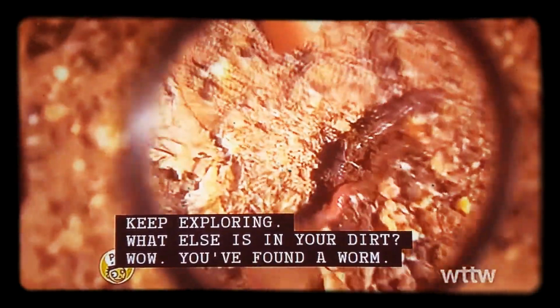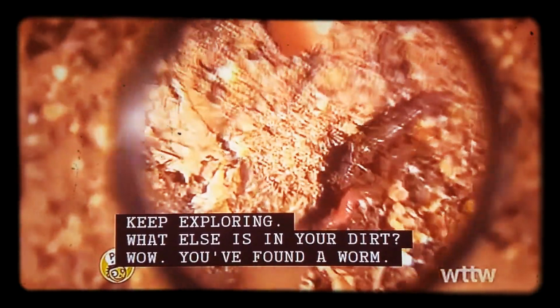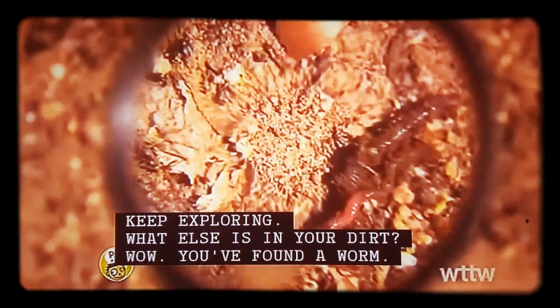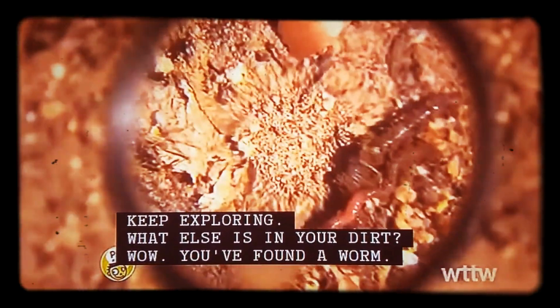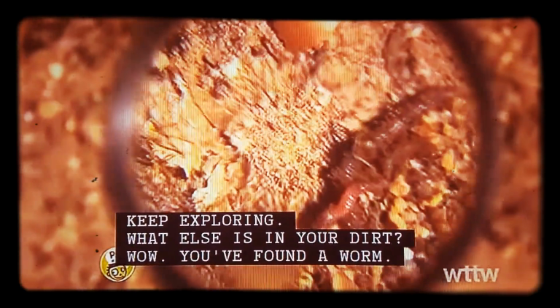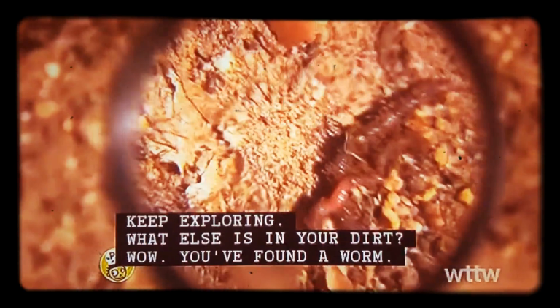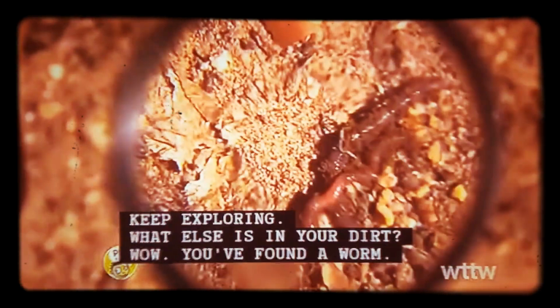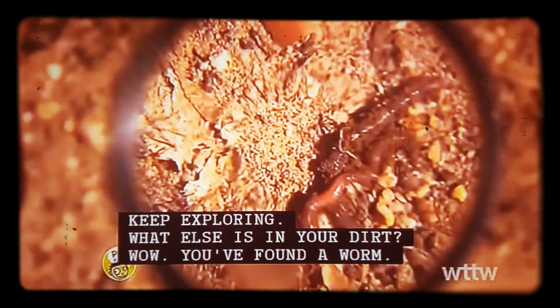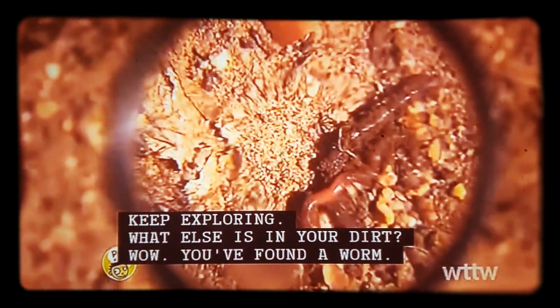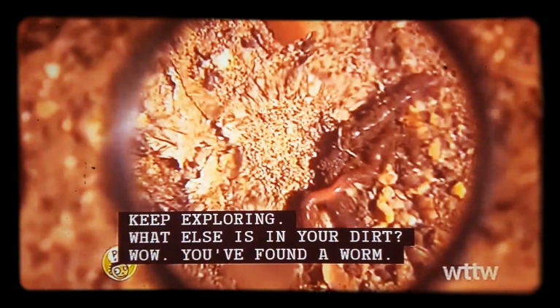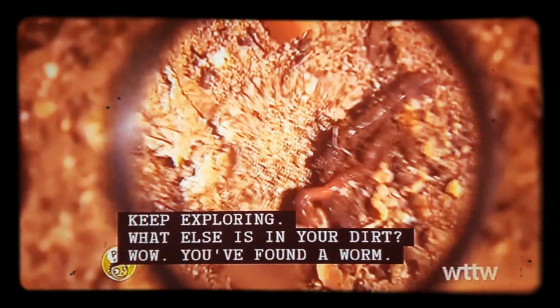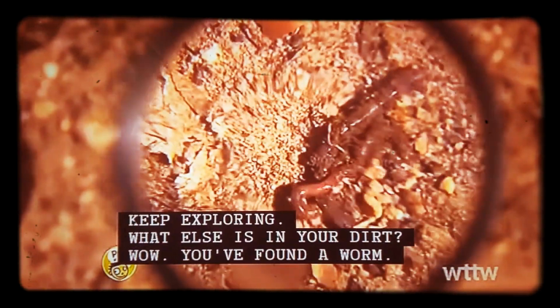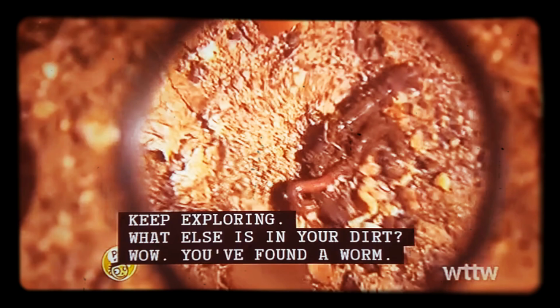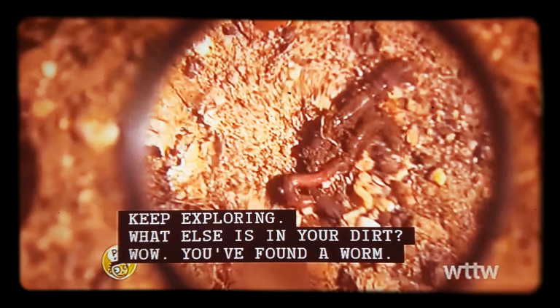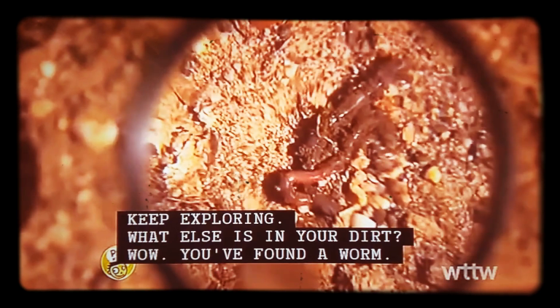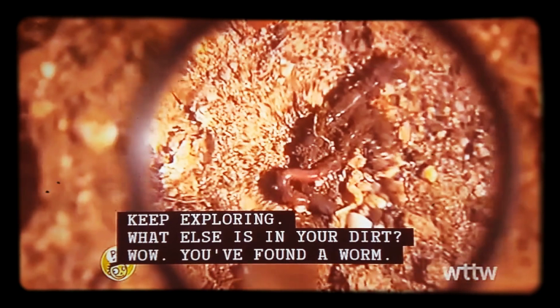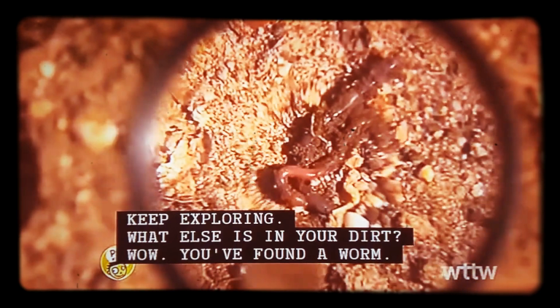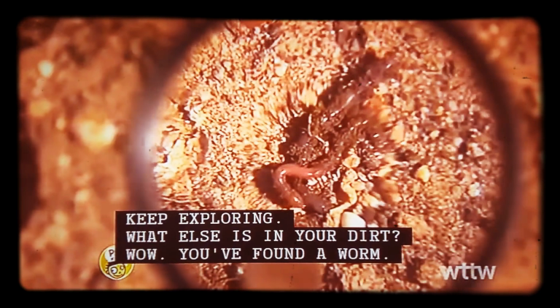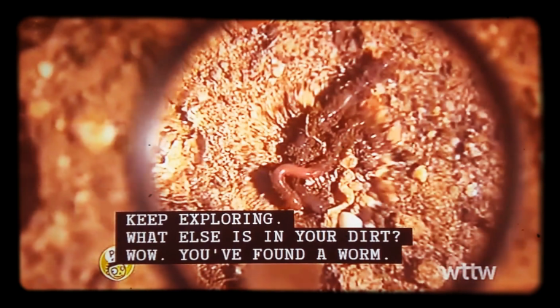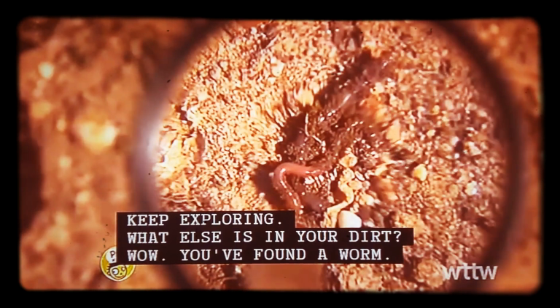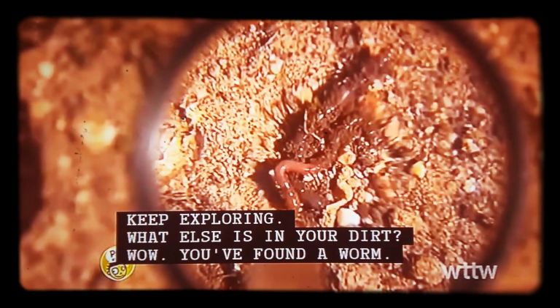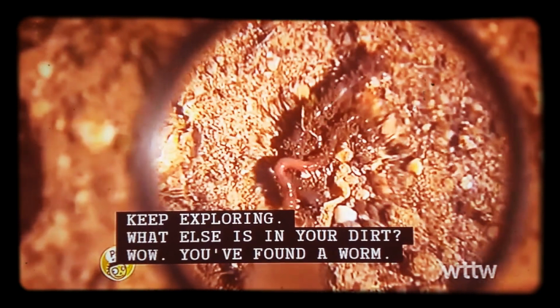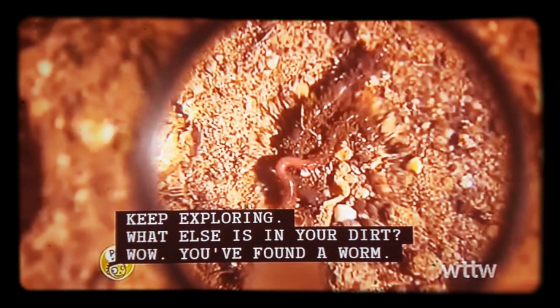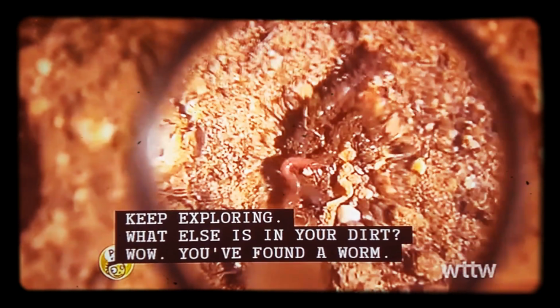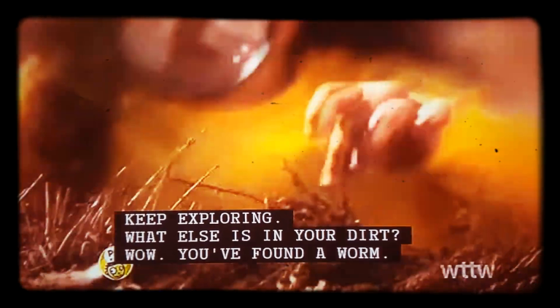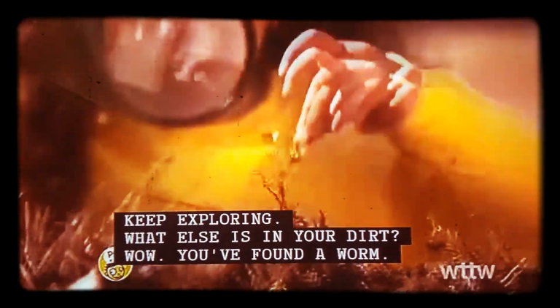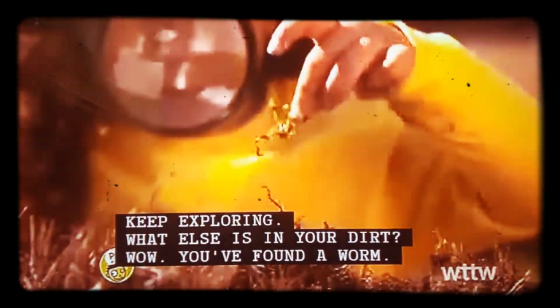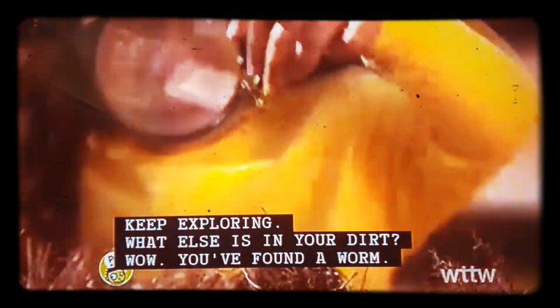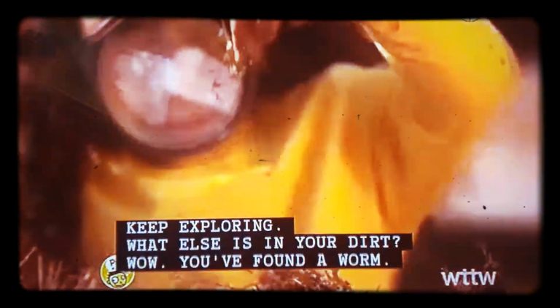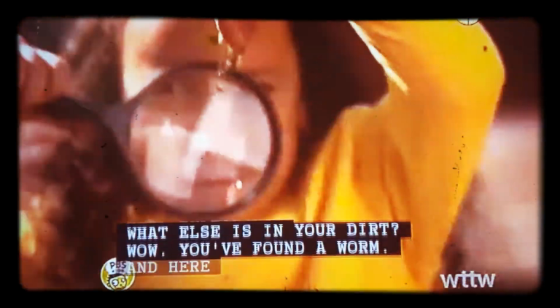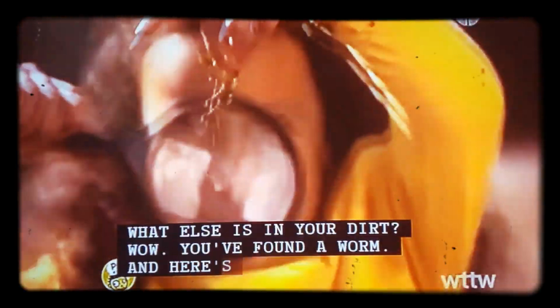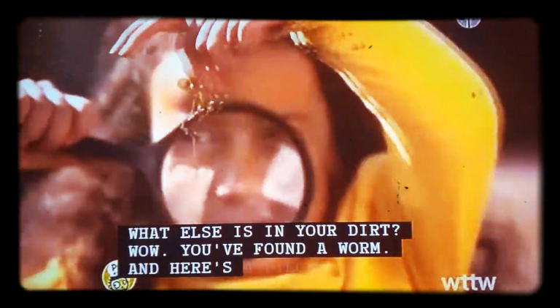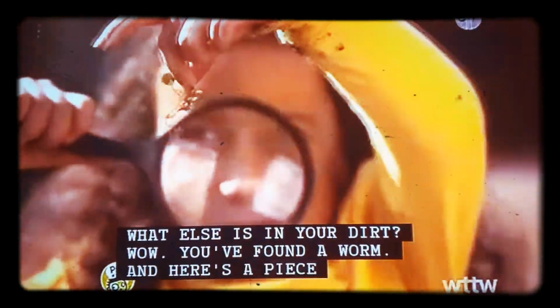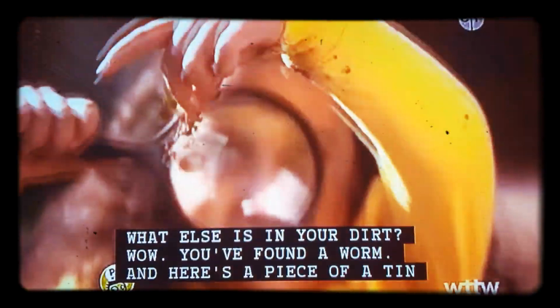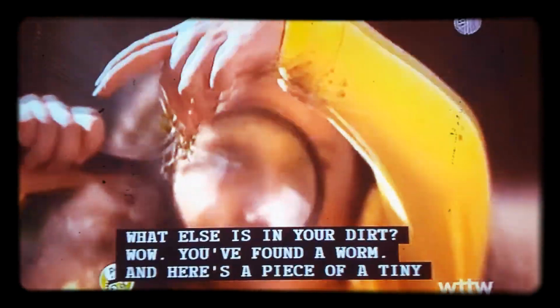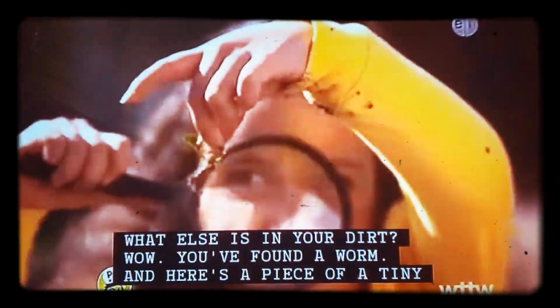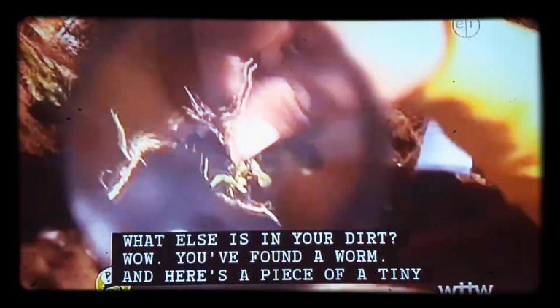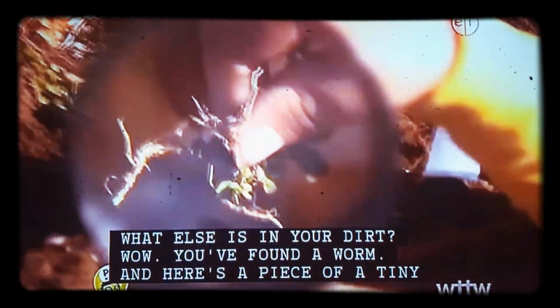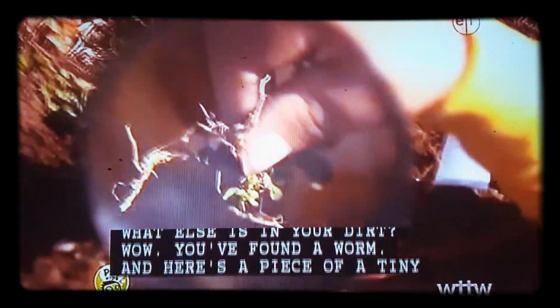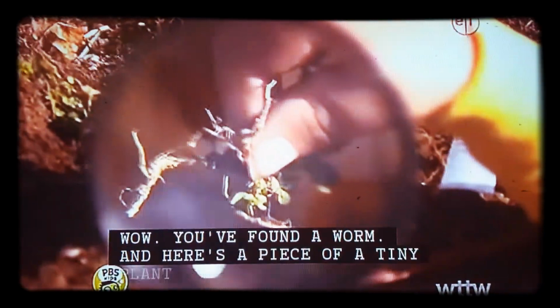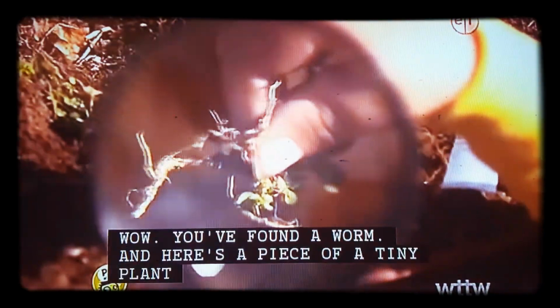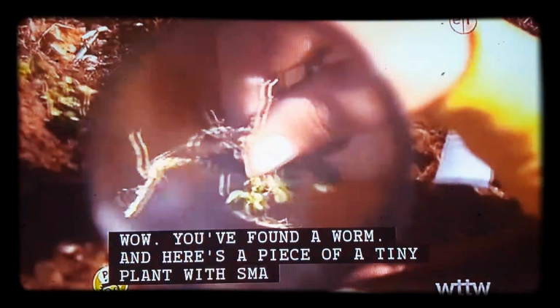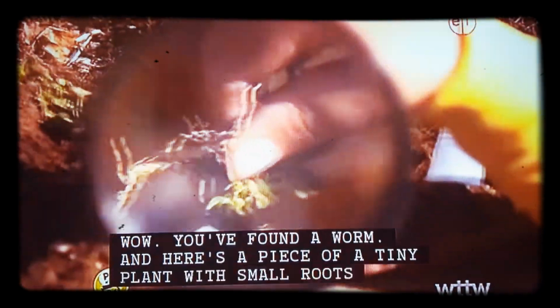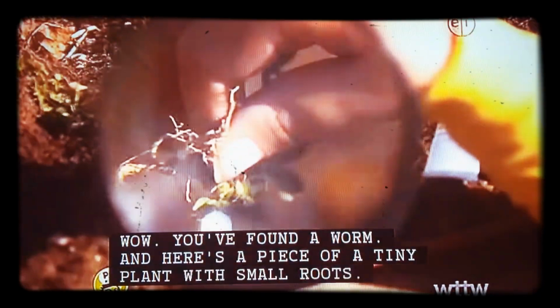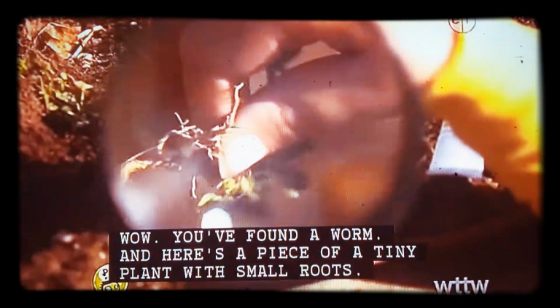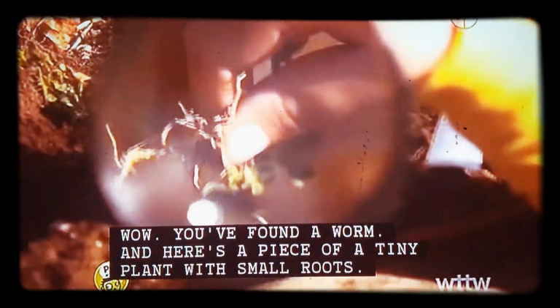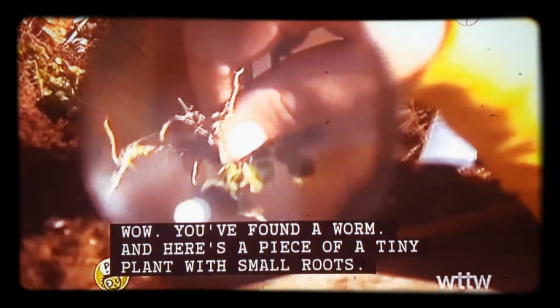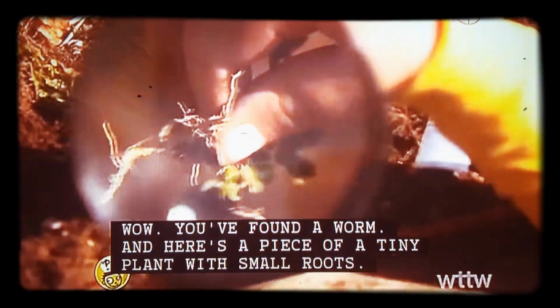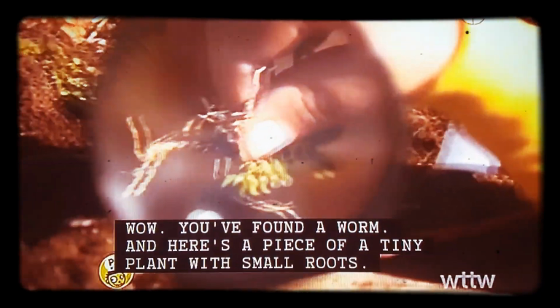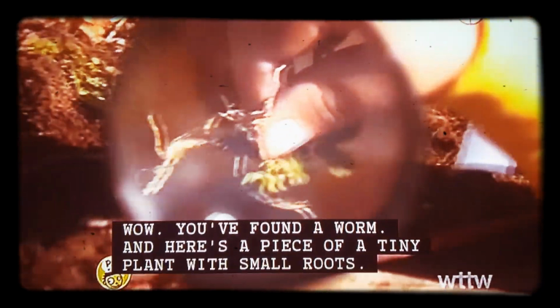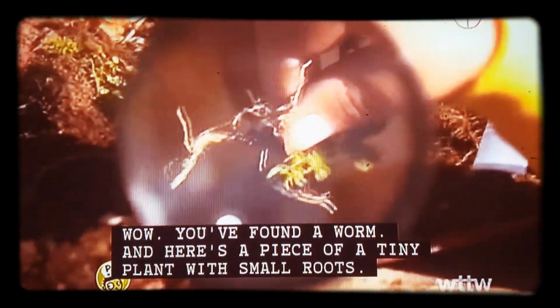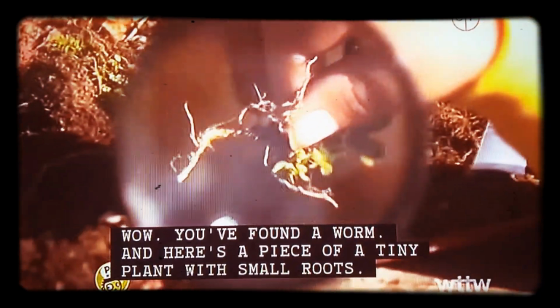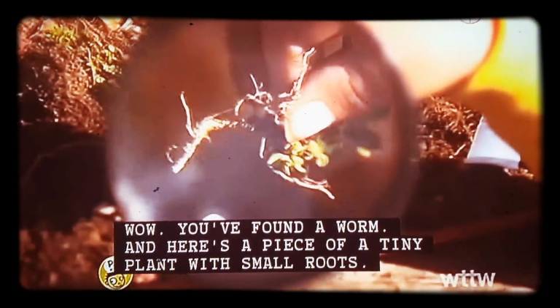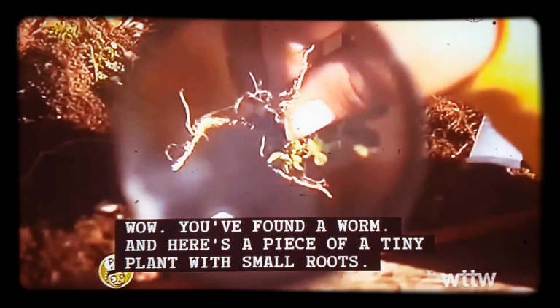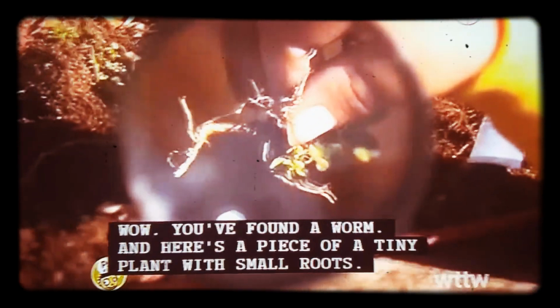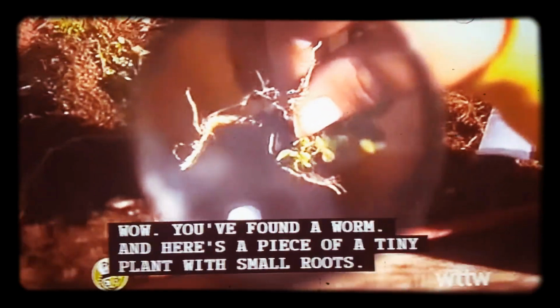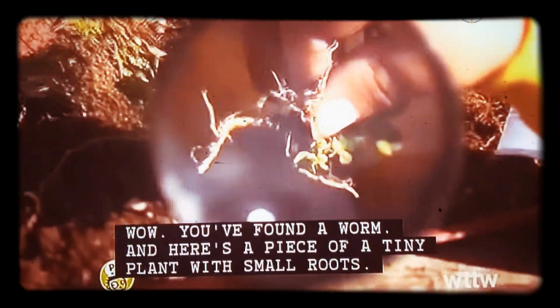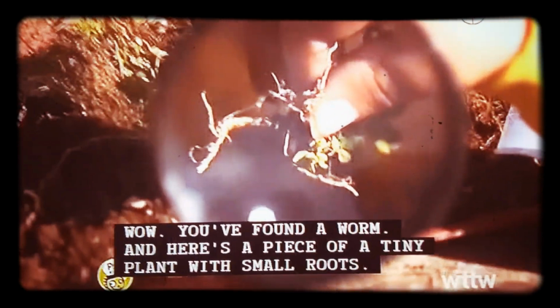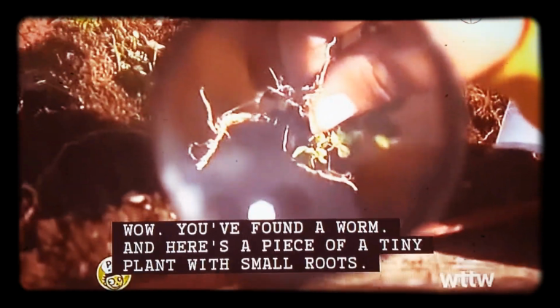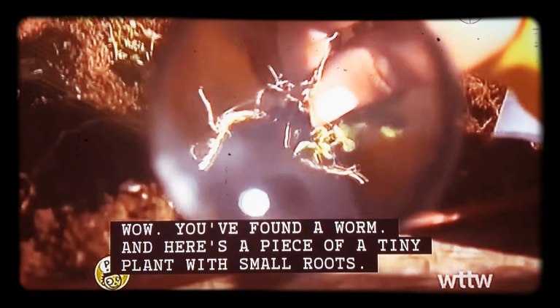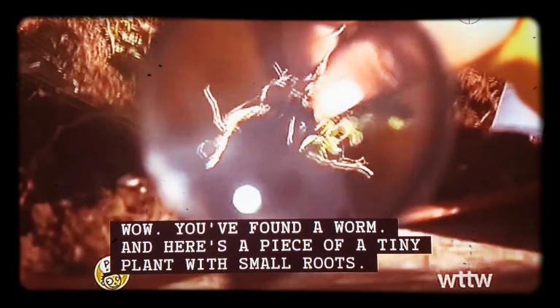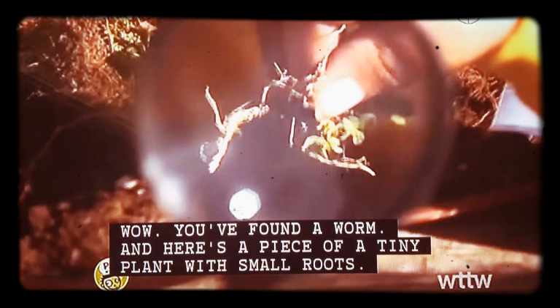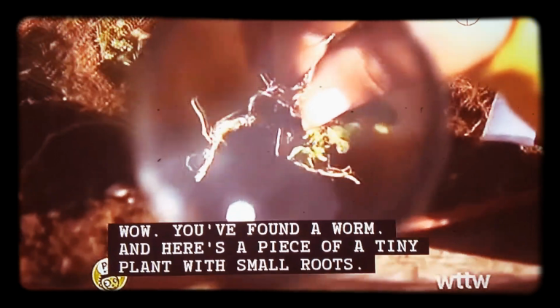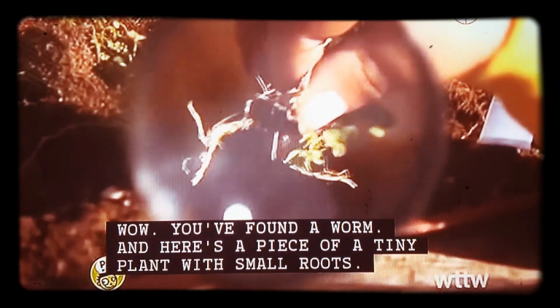Wow, you found a worm. And here's a piece of a tiny plant with small roots.